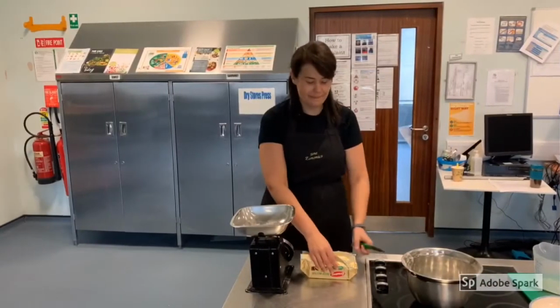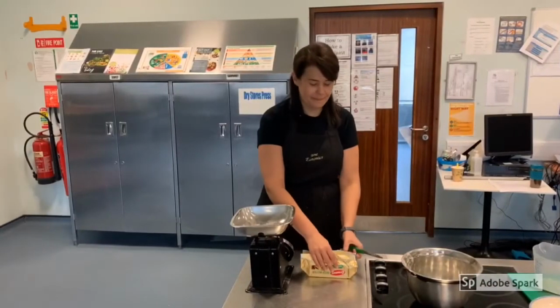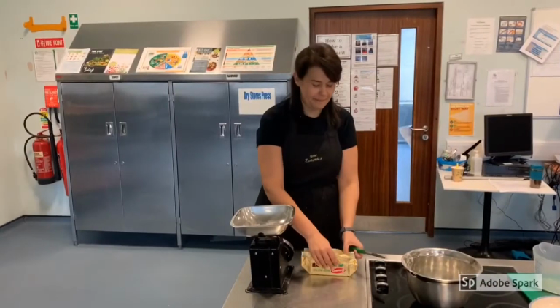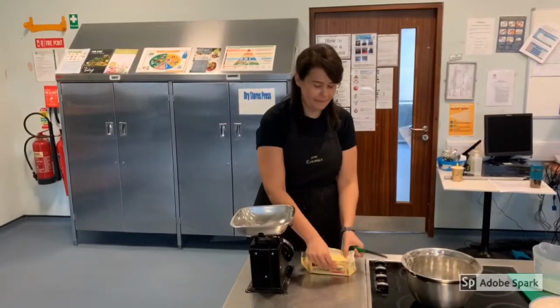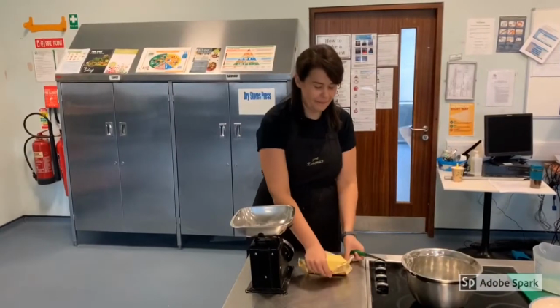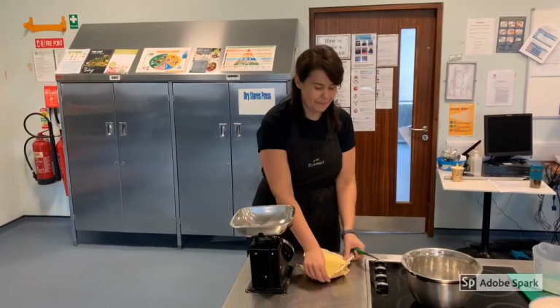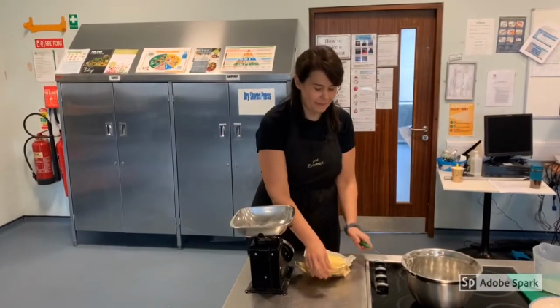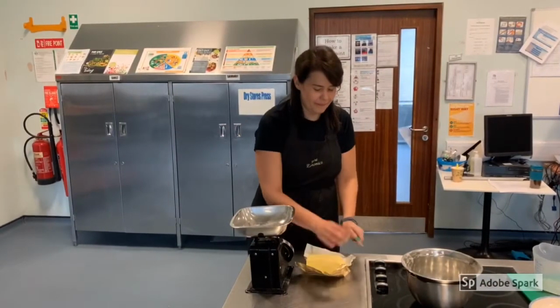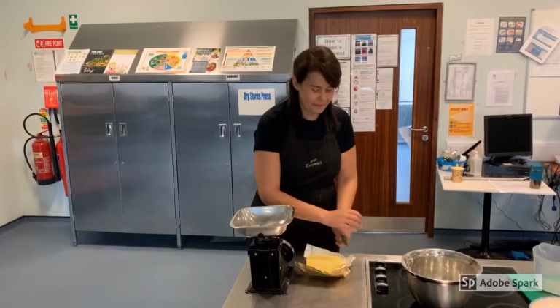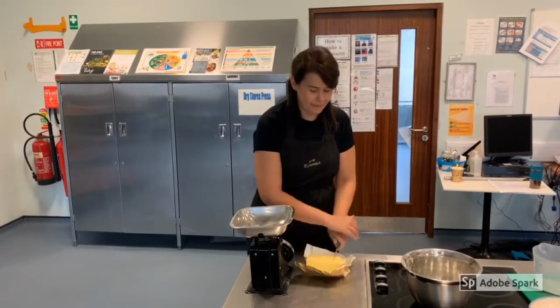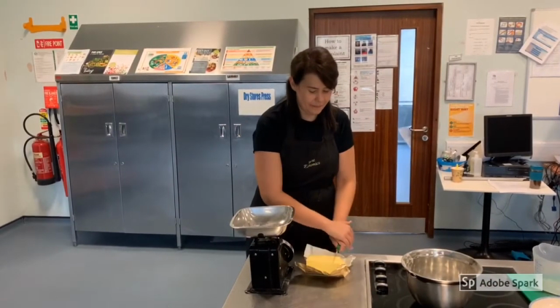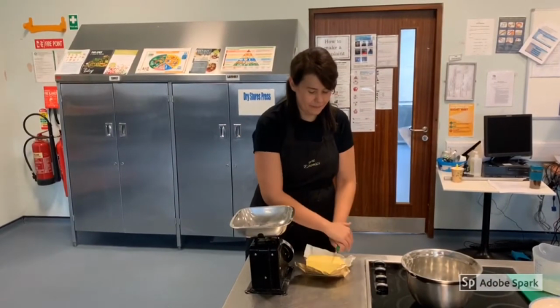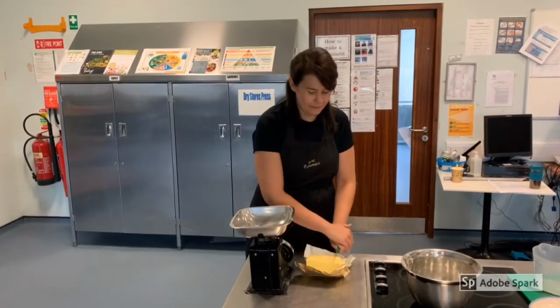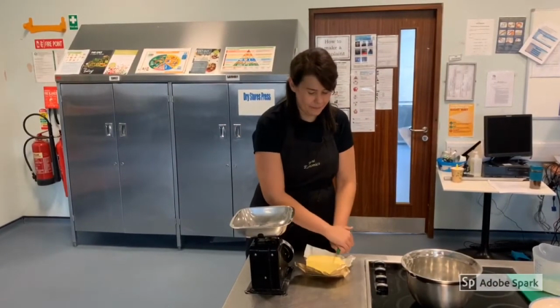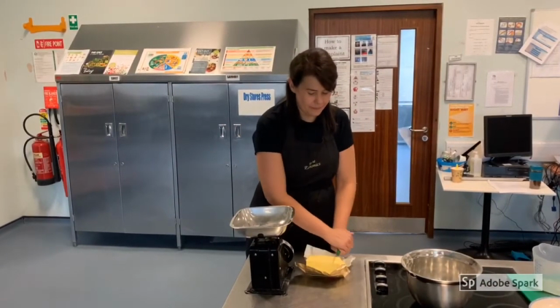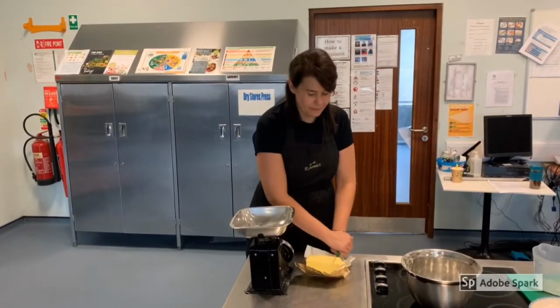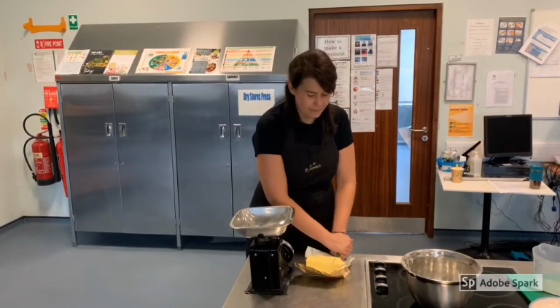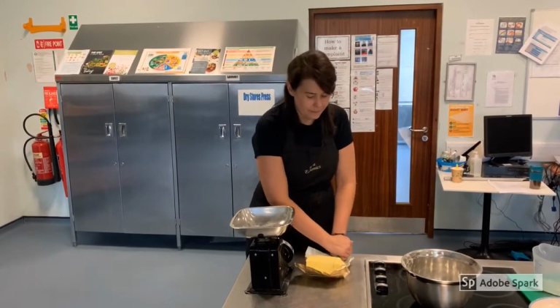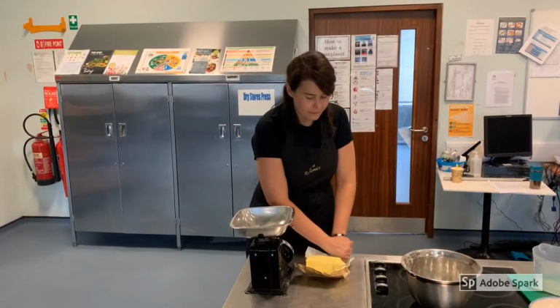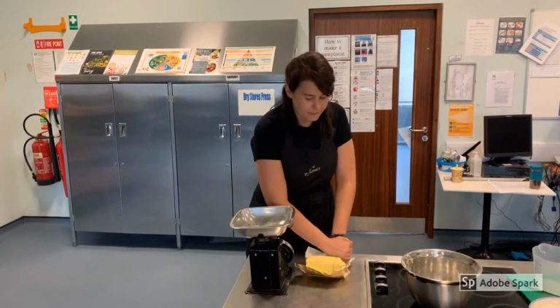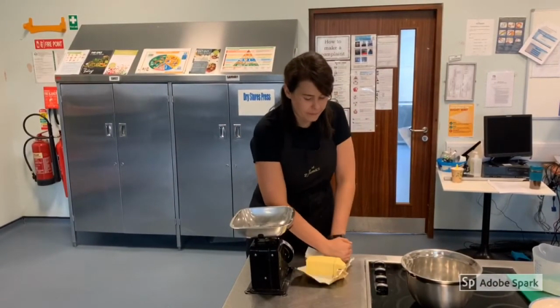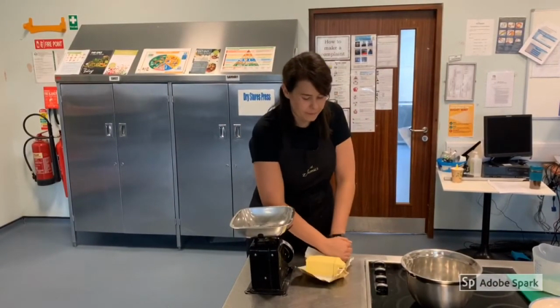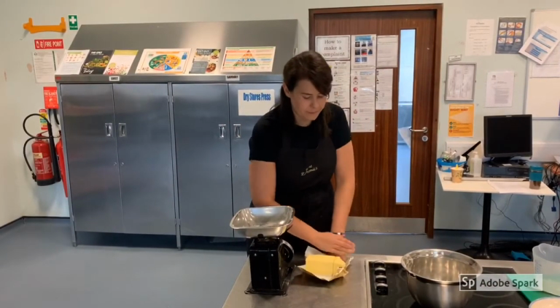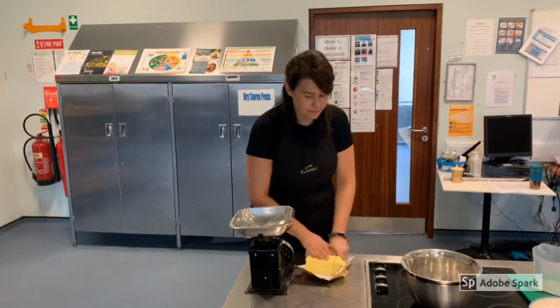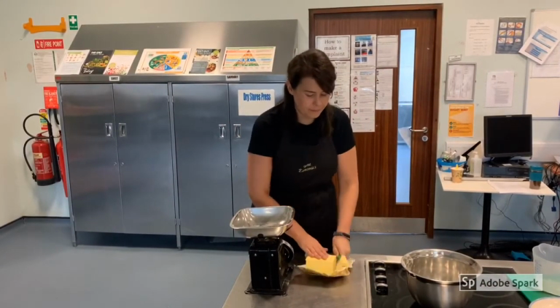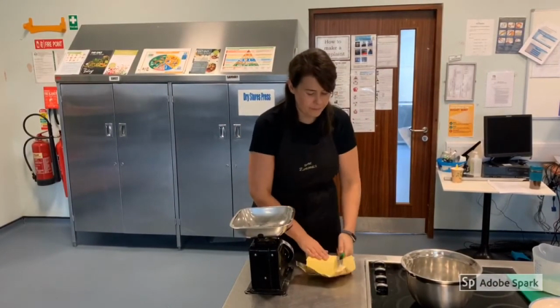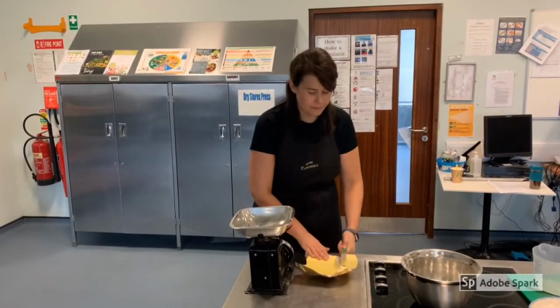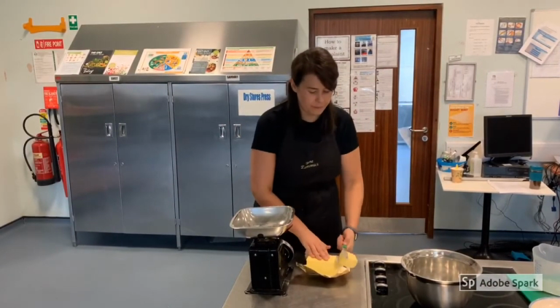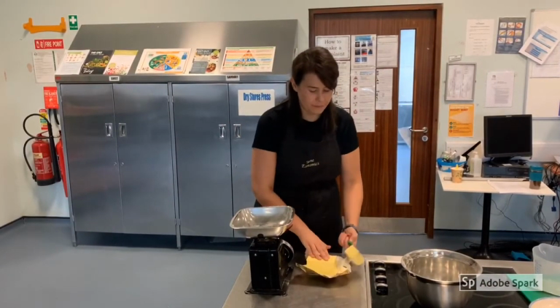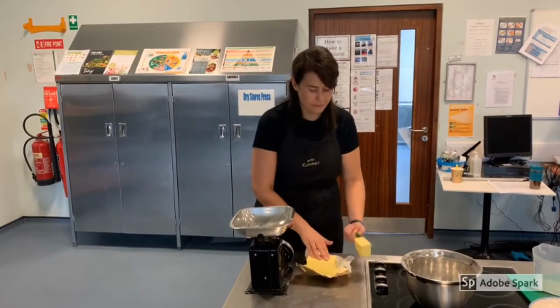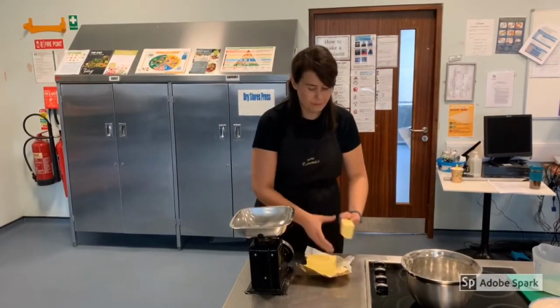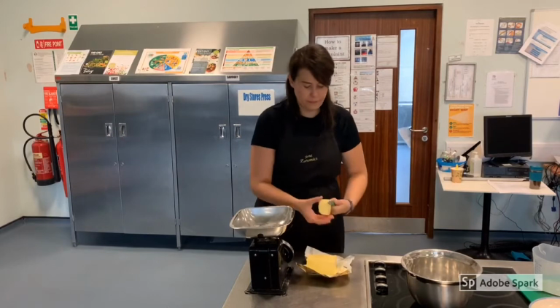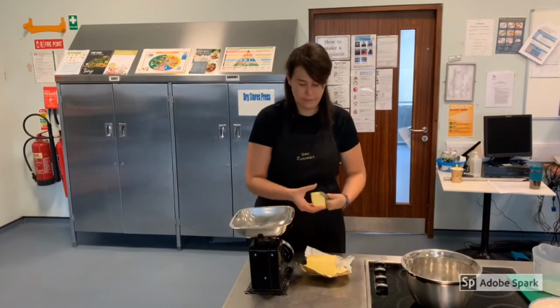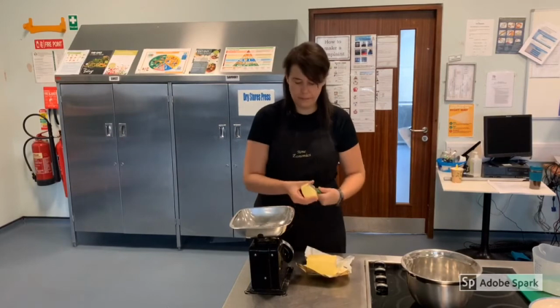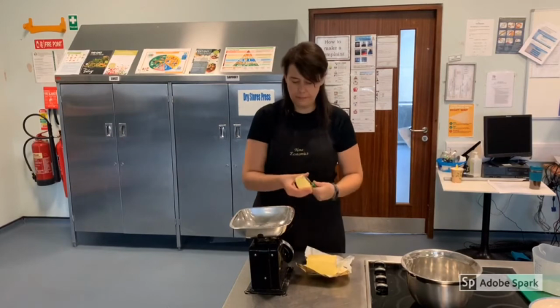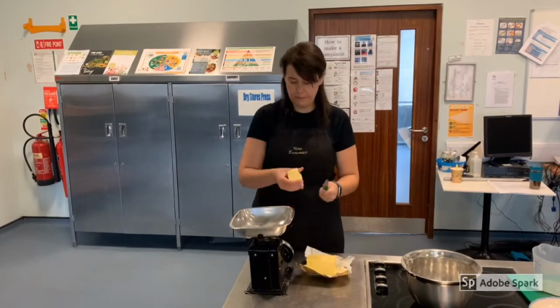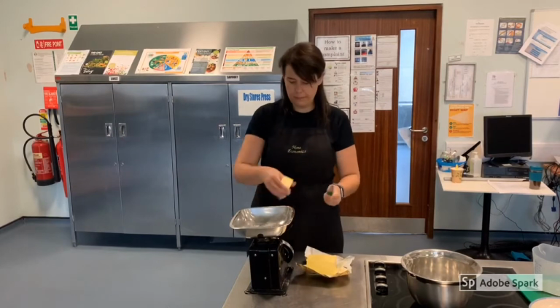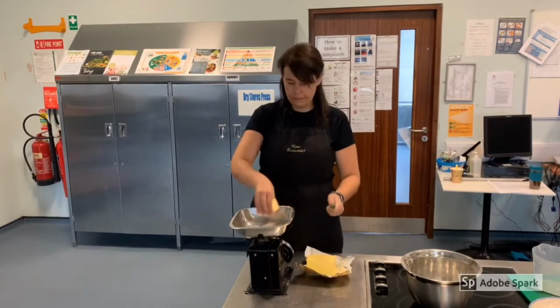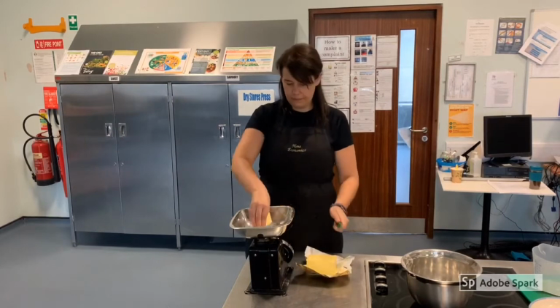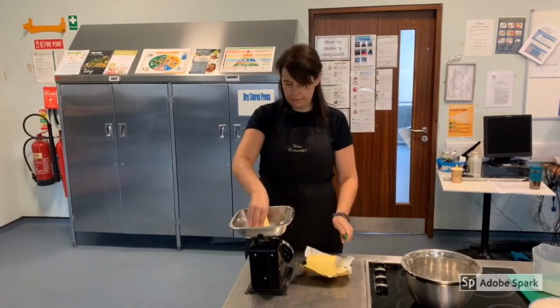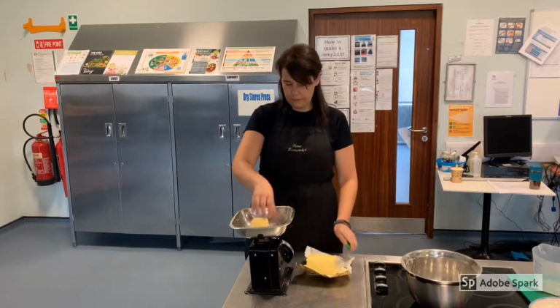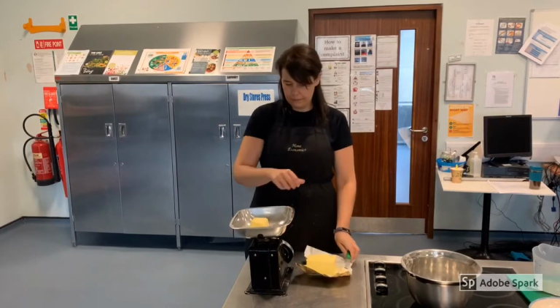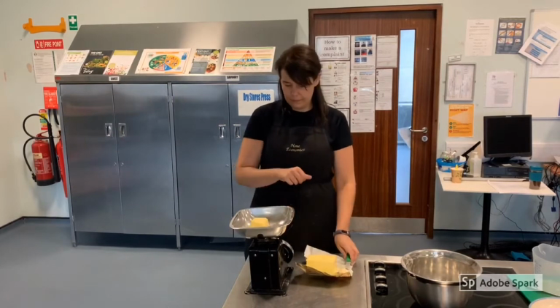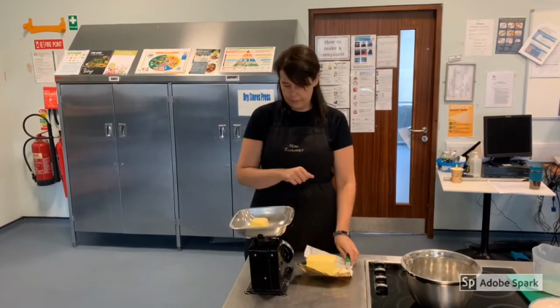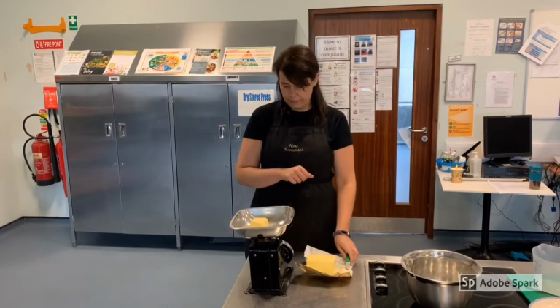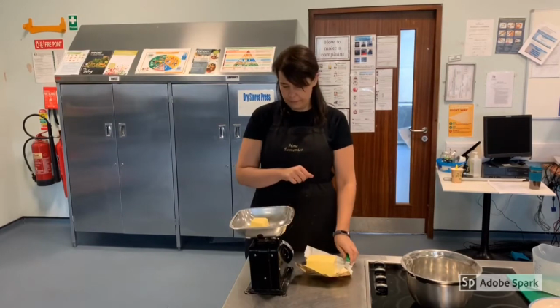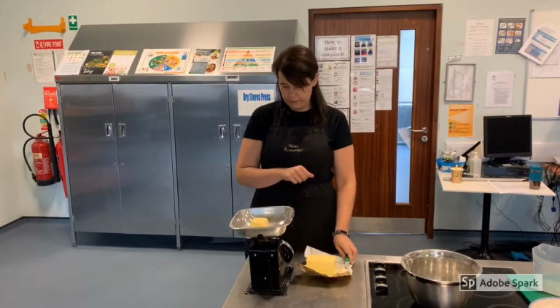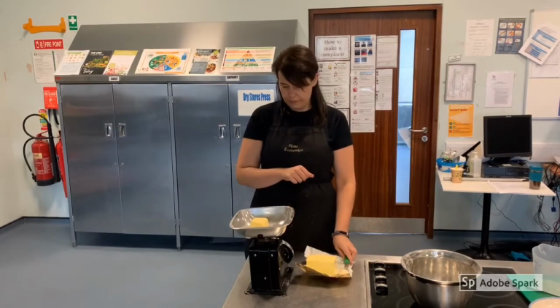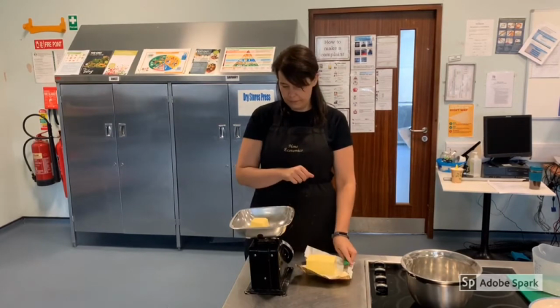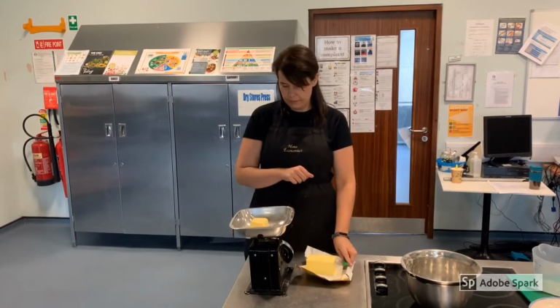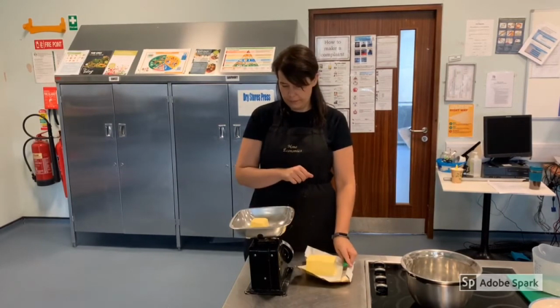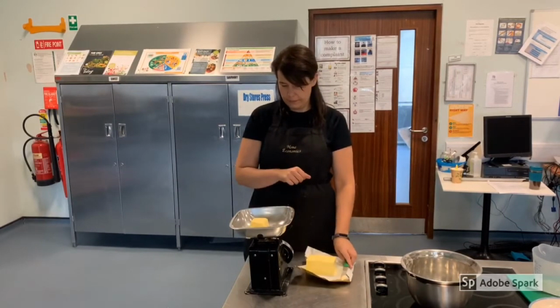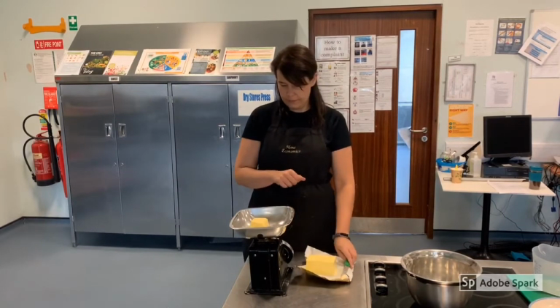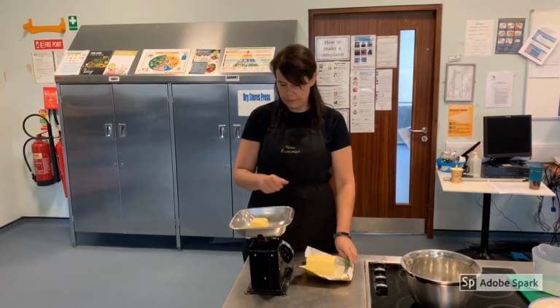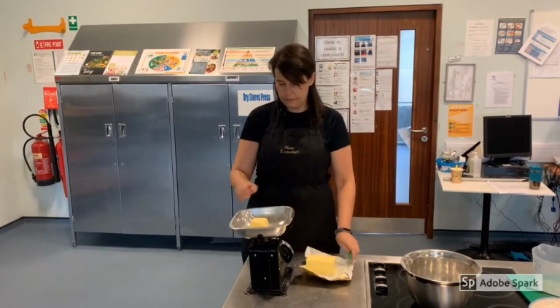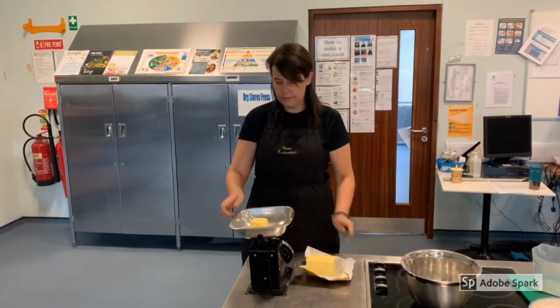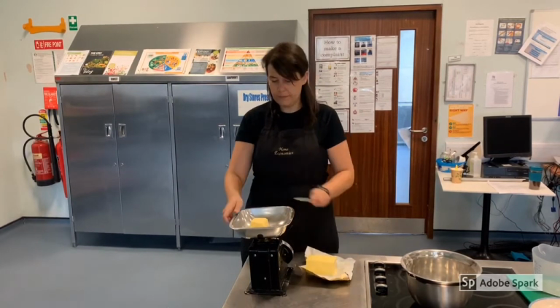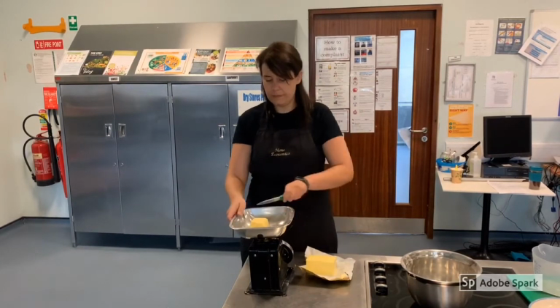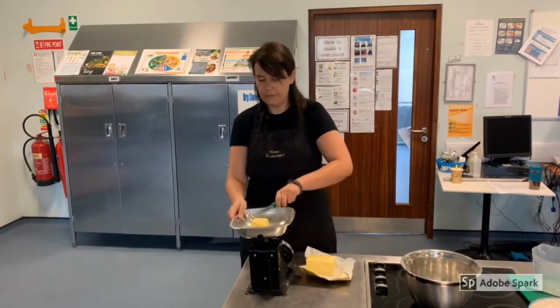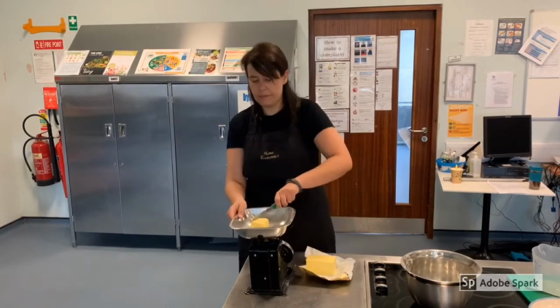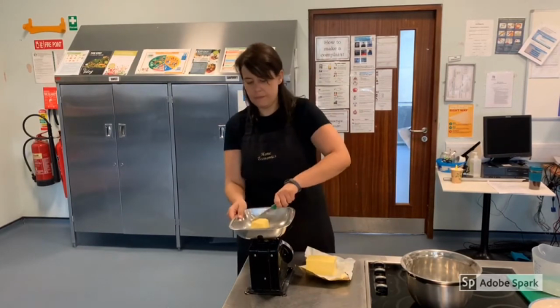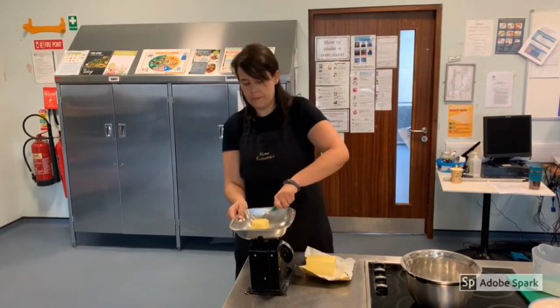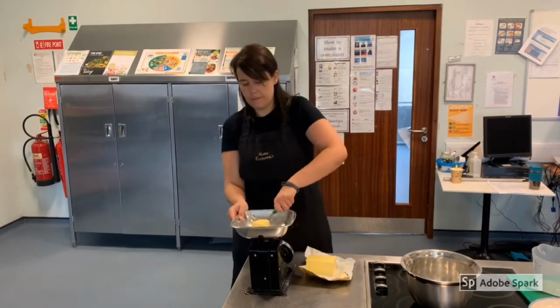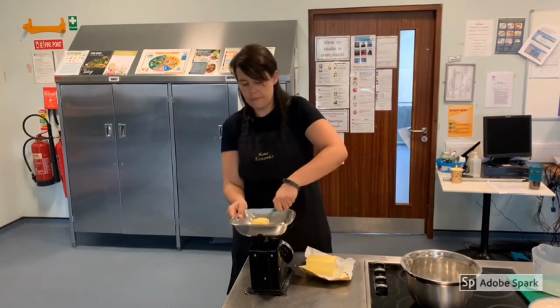Next, weigh 125g of your butter just removed from the fridge and chop into small pieces.